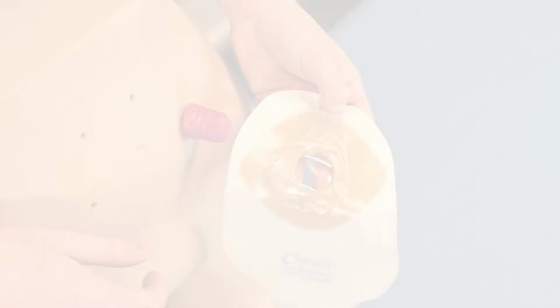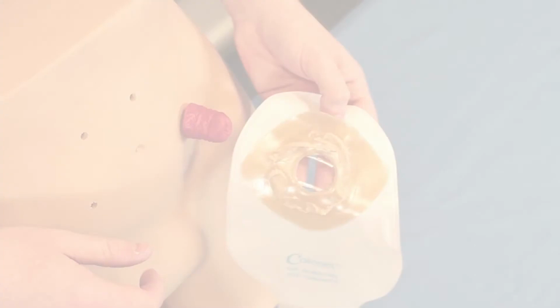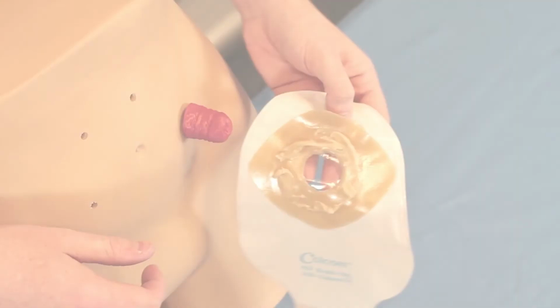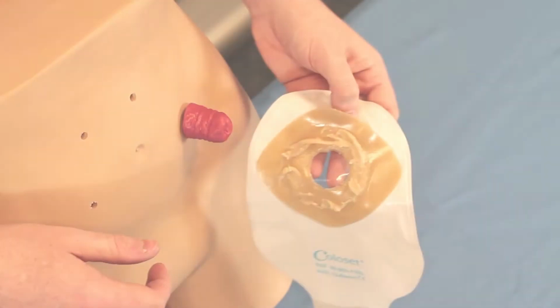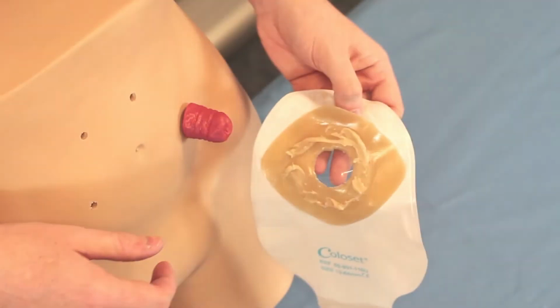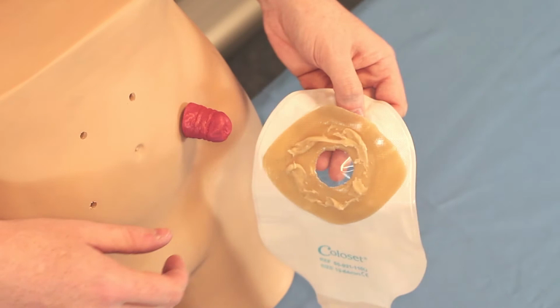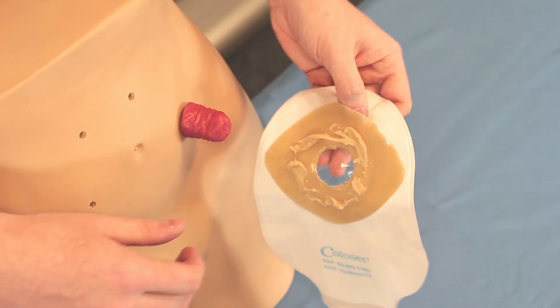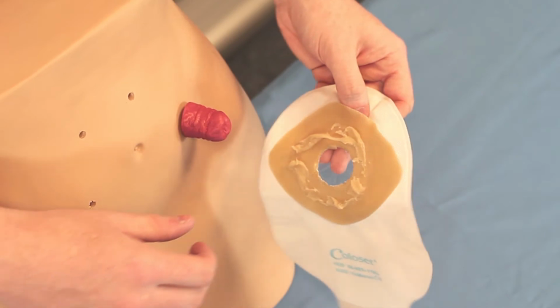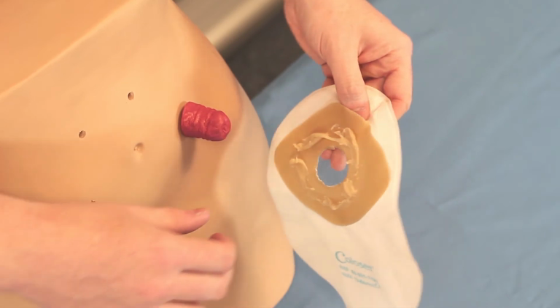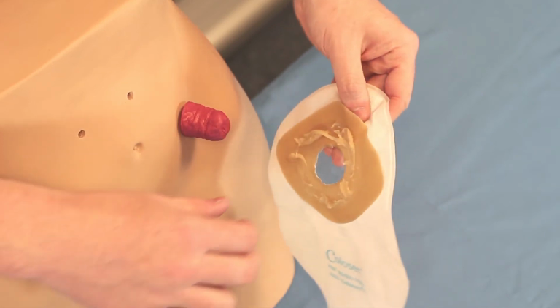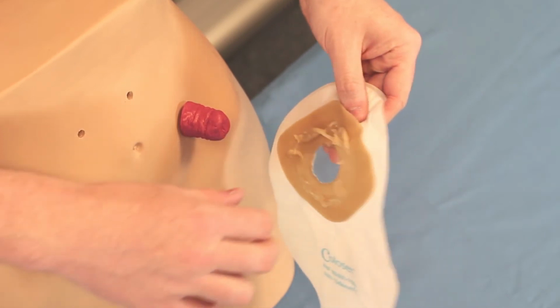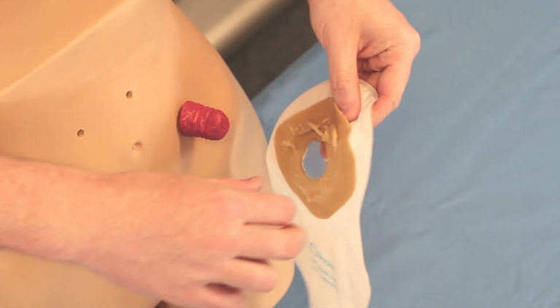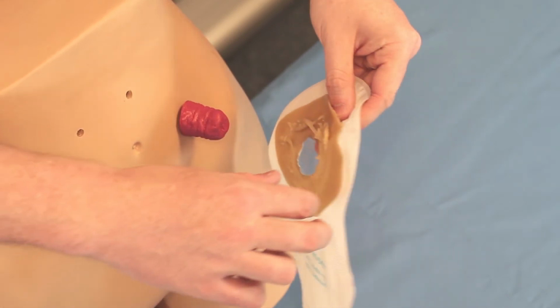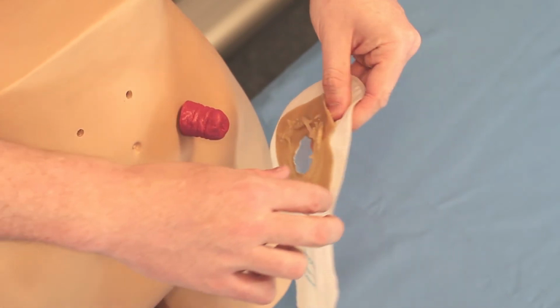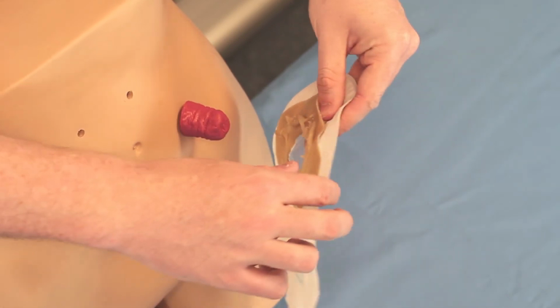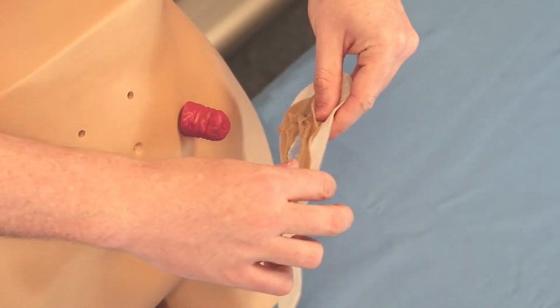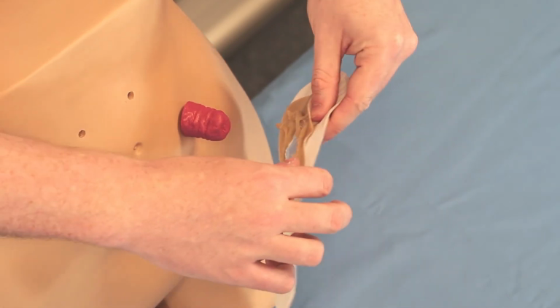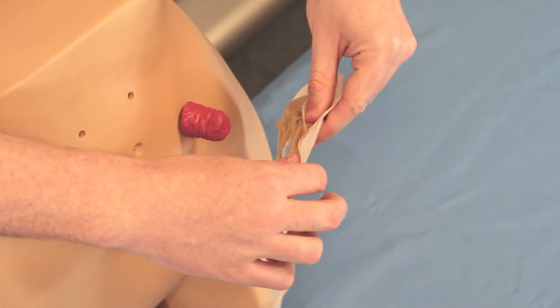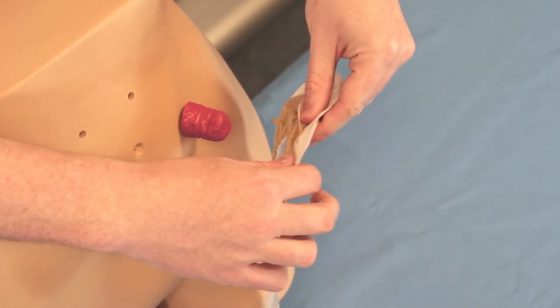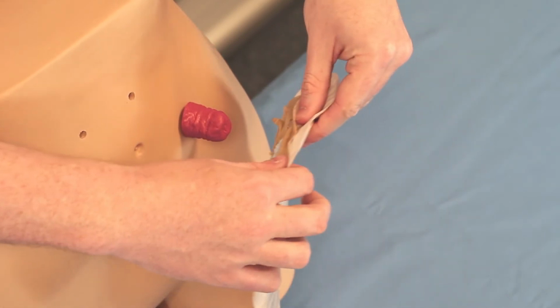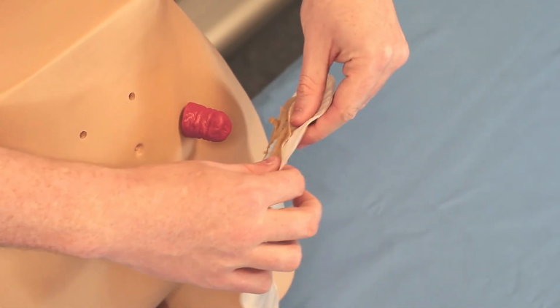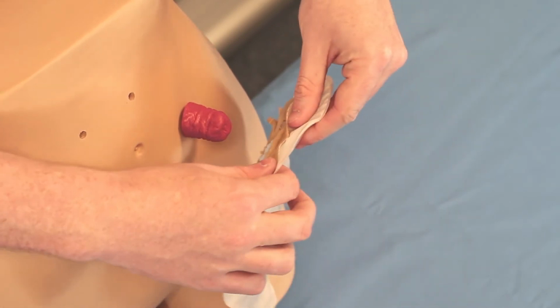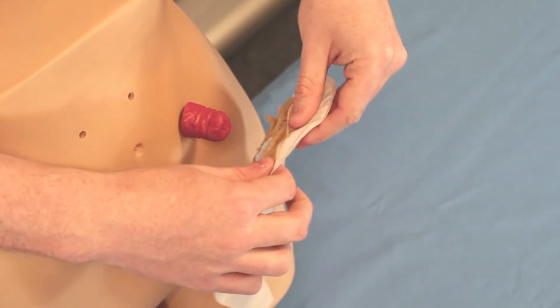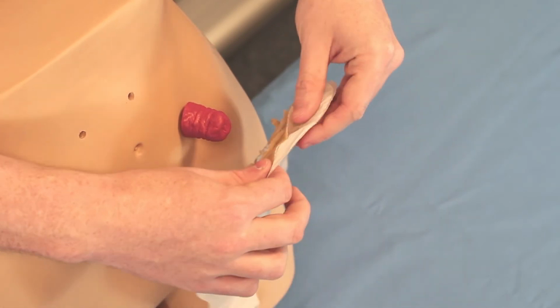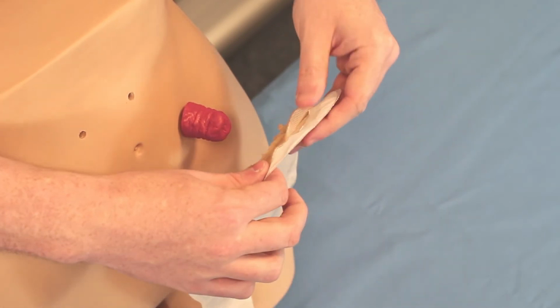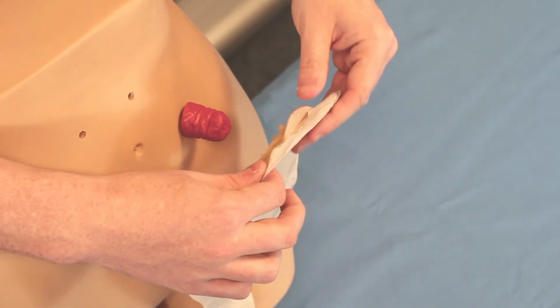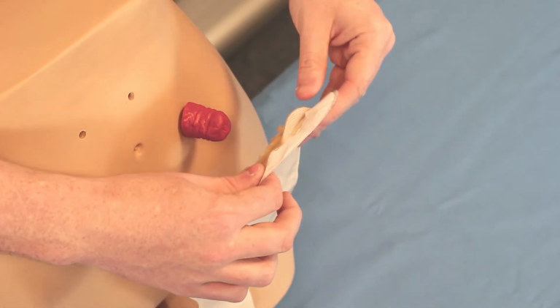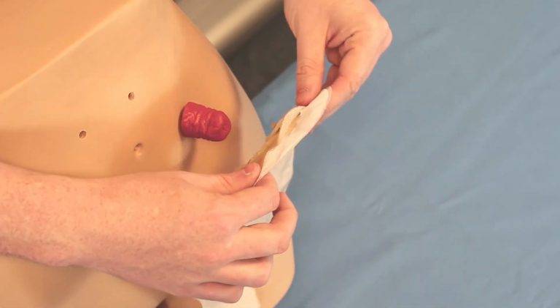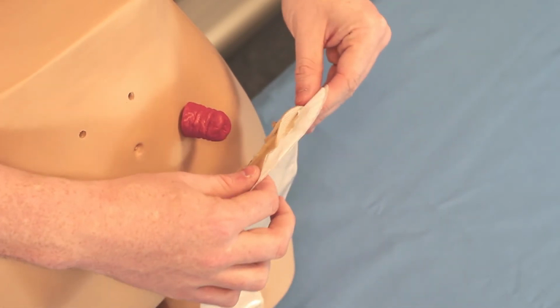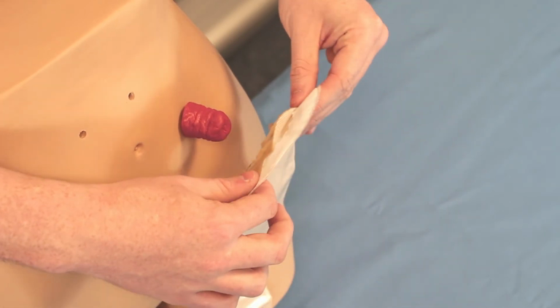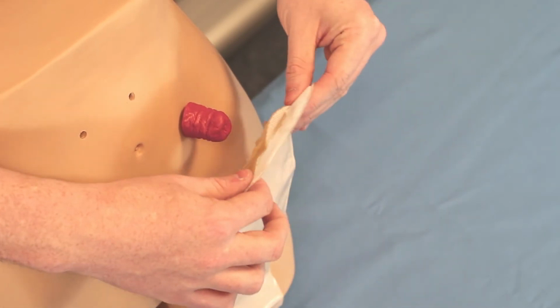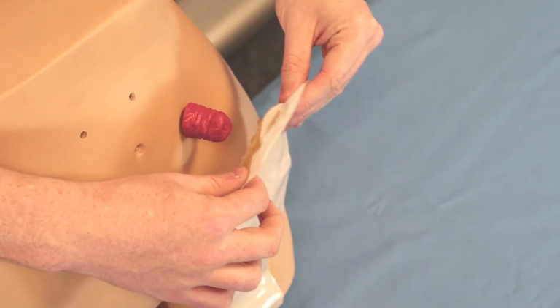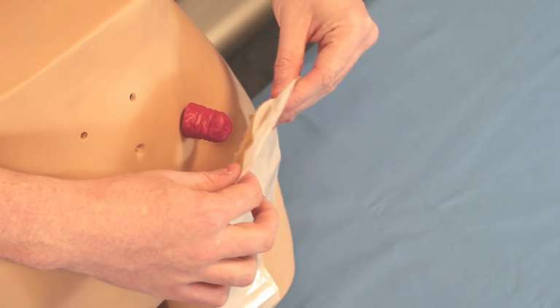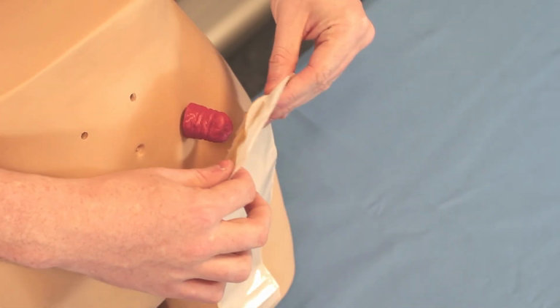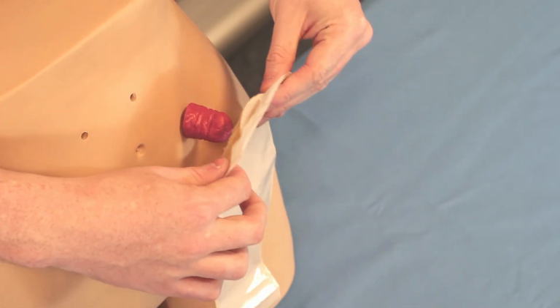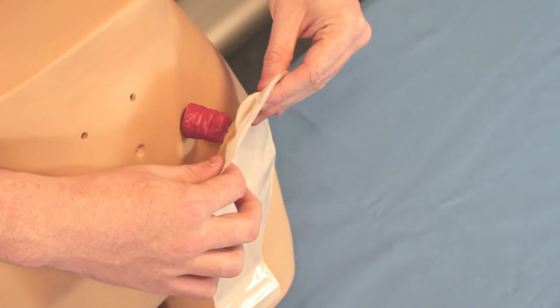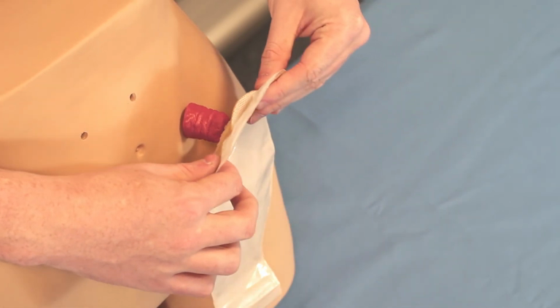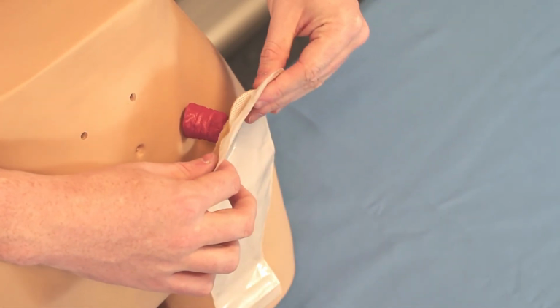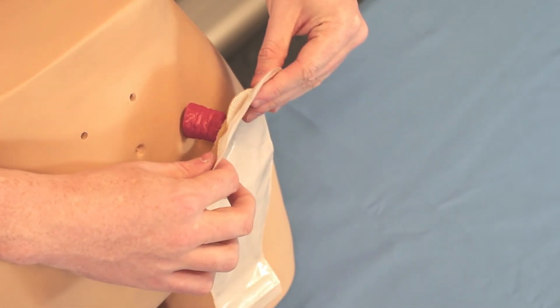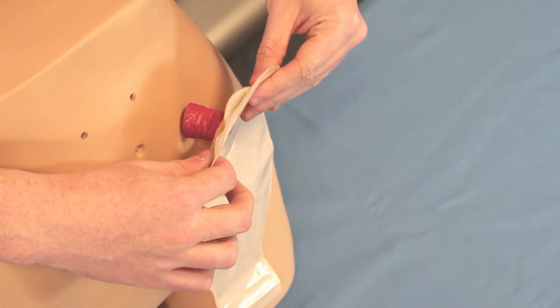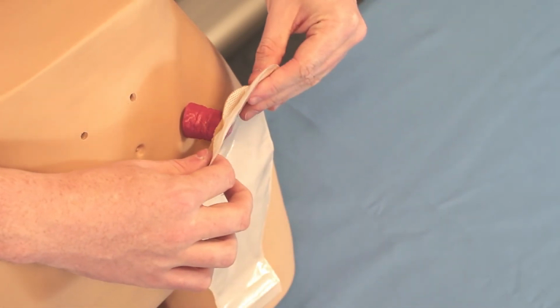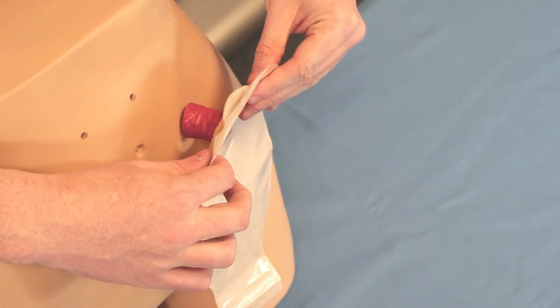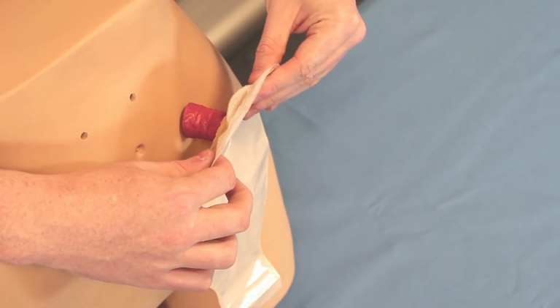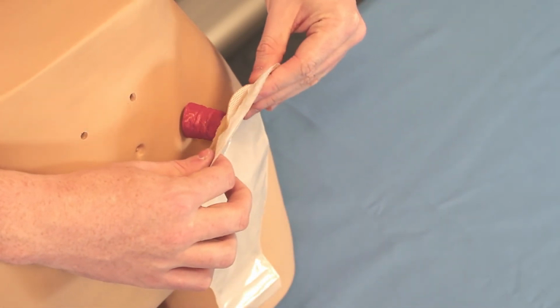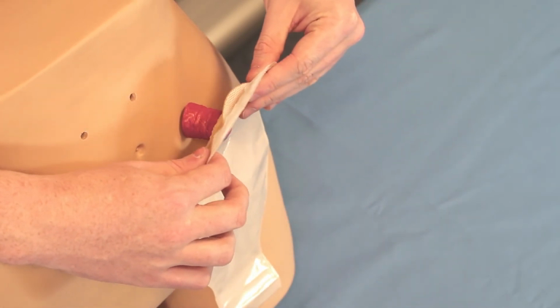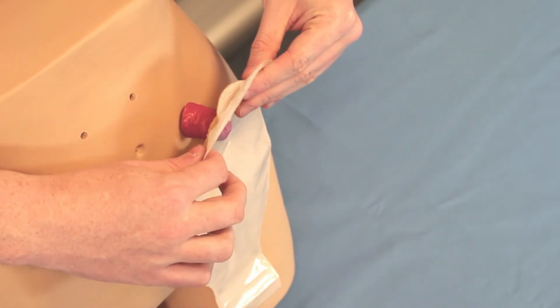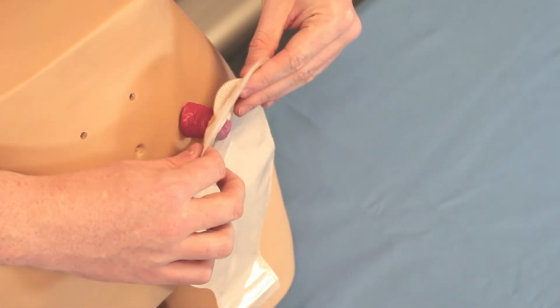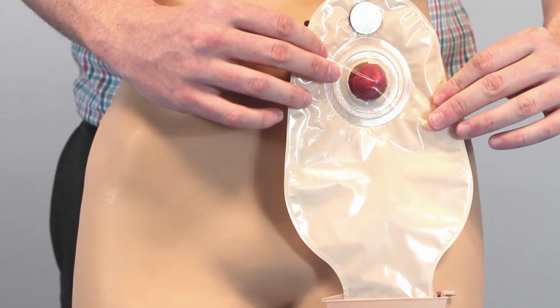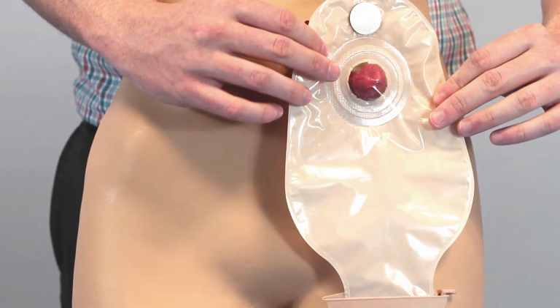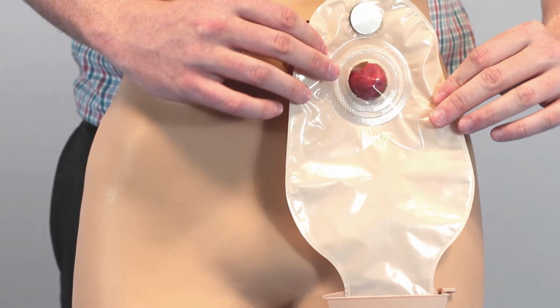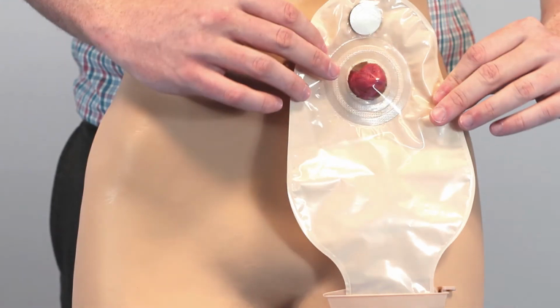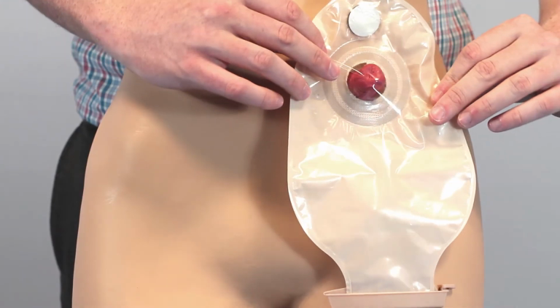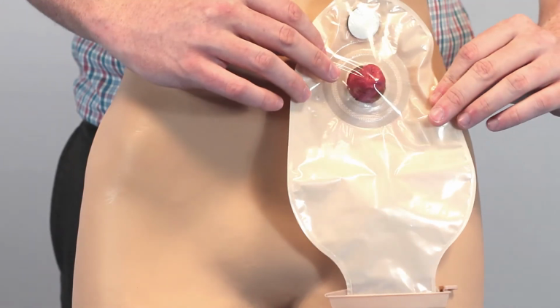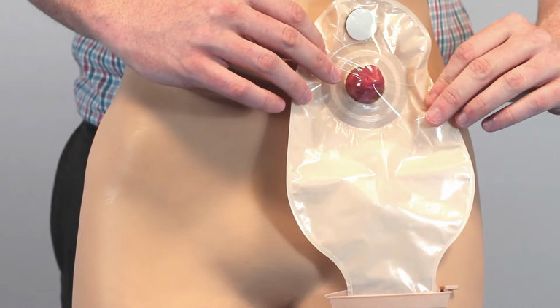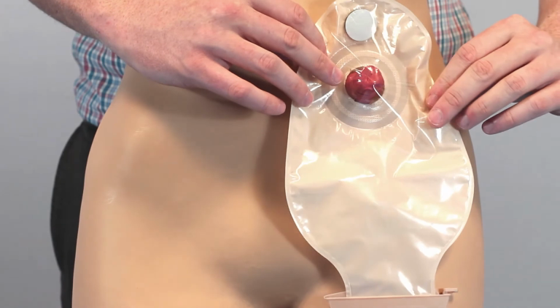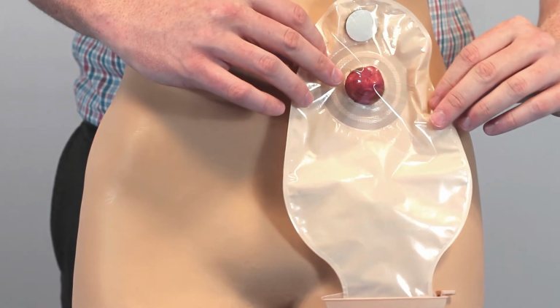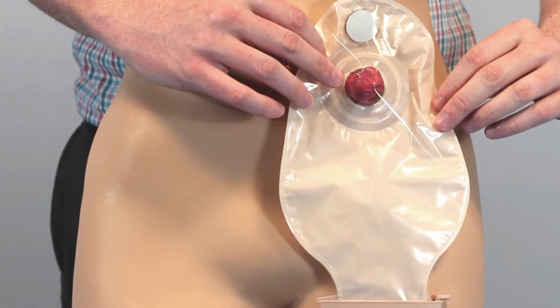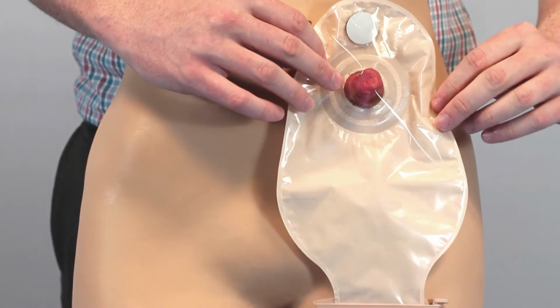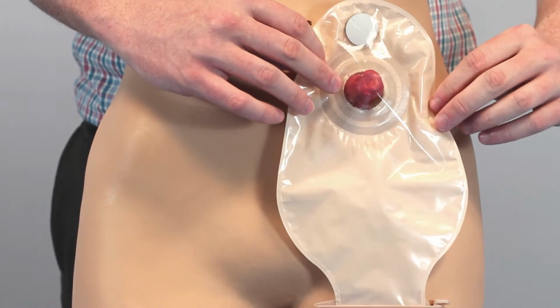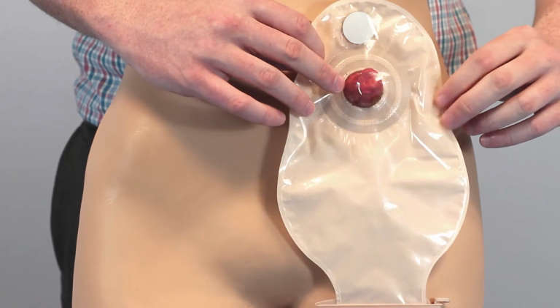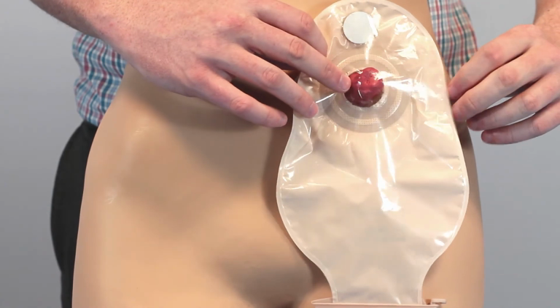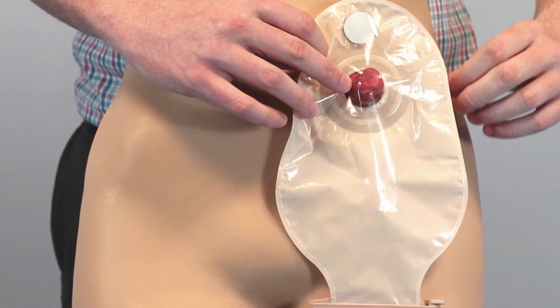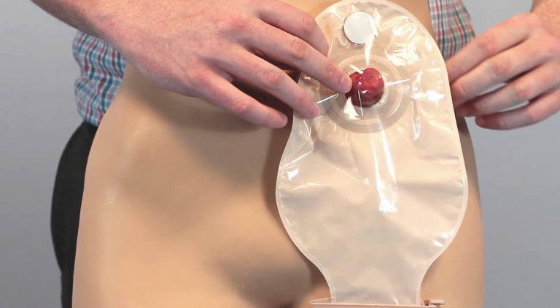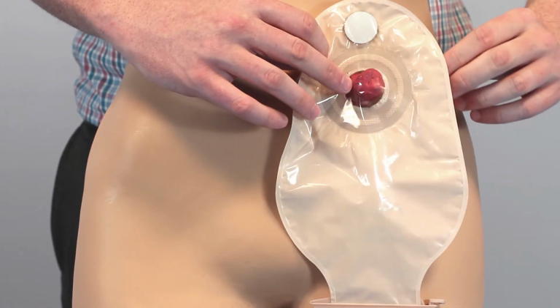Now the pouch can be applied. As you can see, the stoma paste will fill in any irregularities in the body.